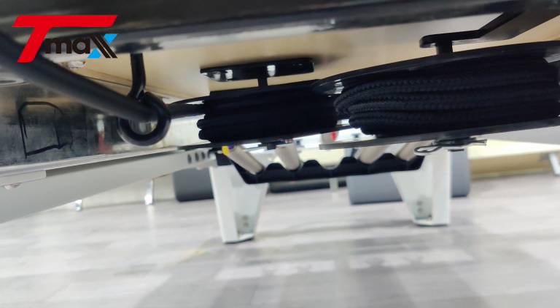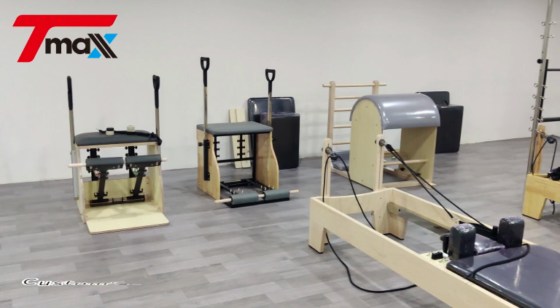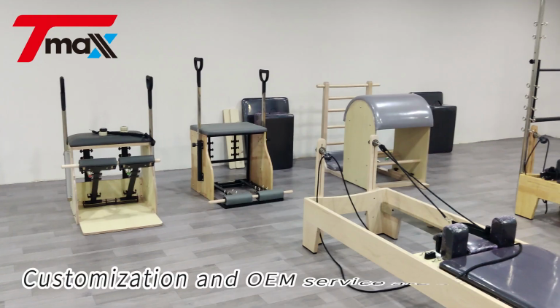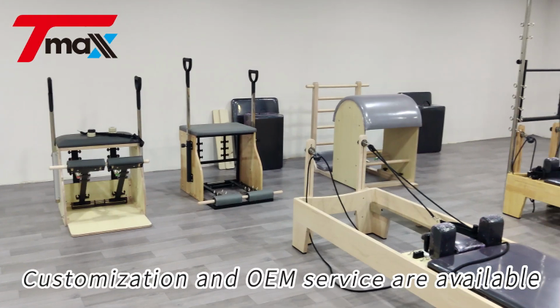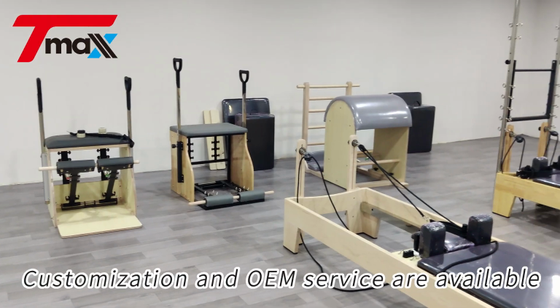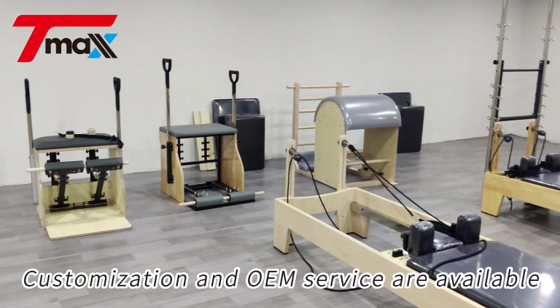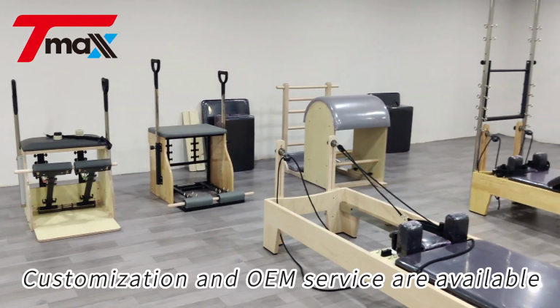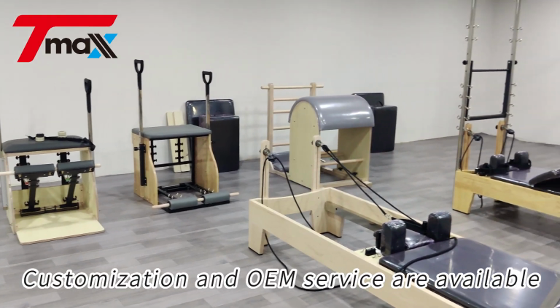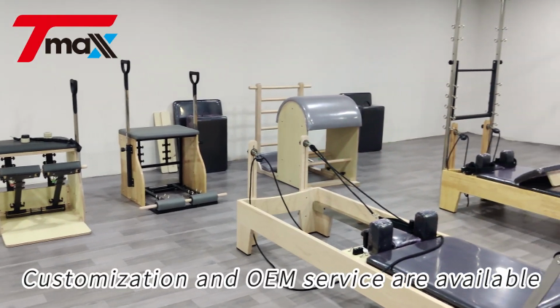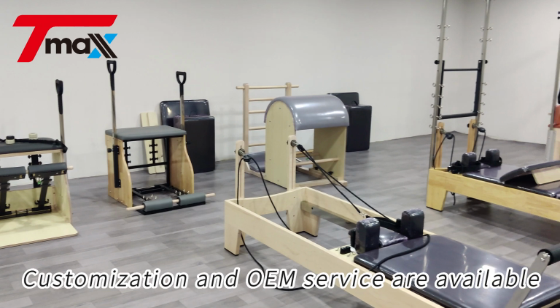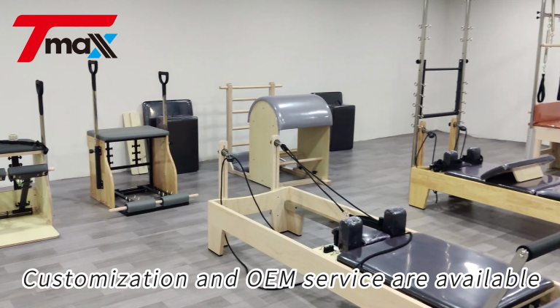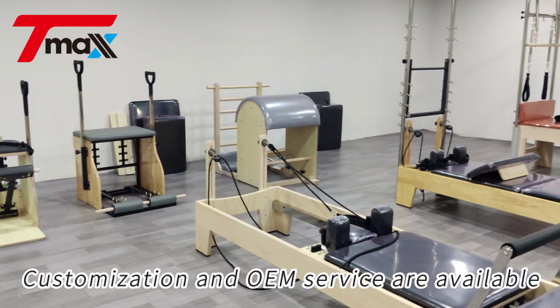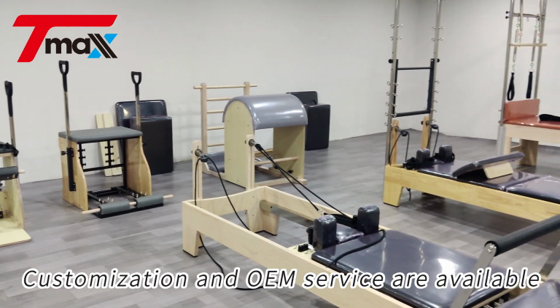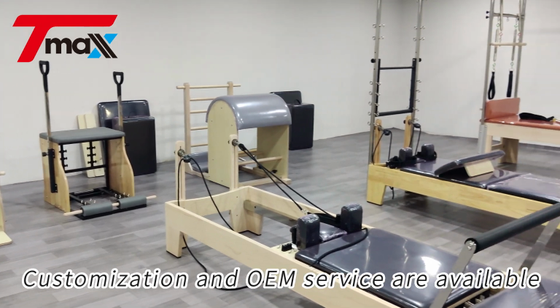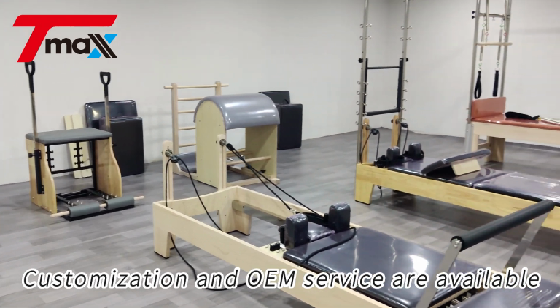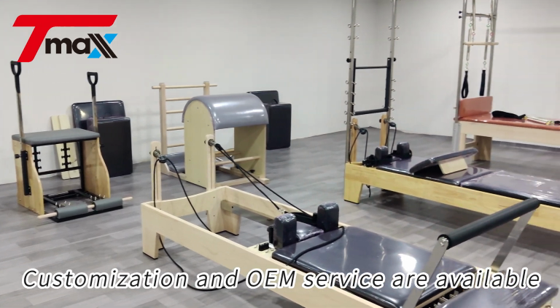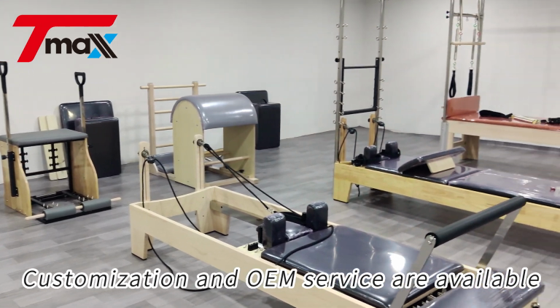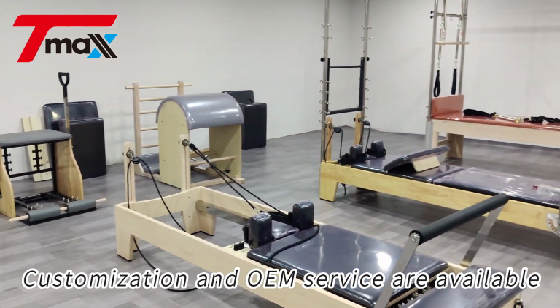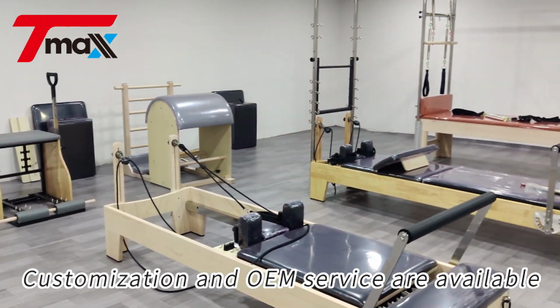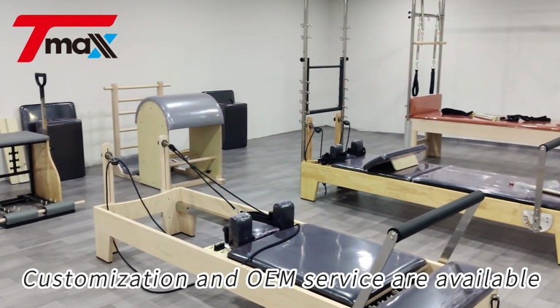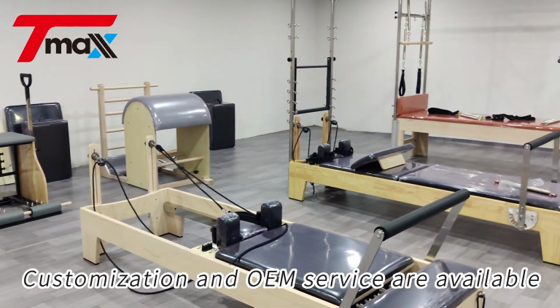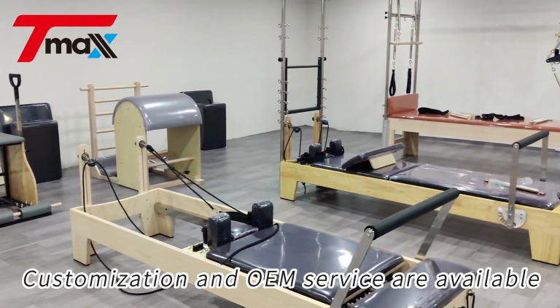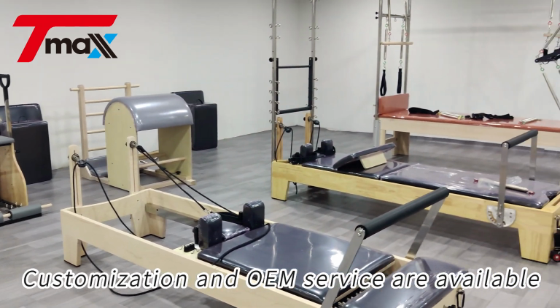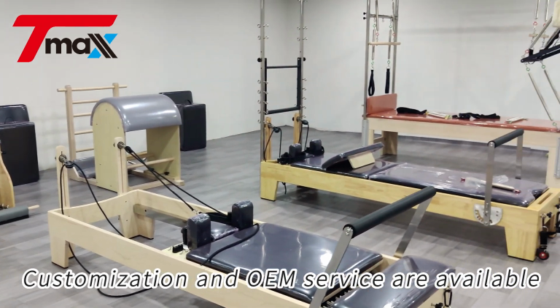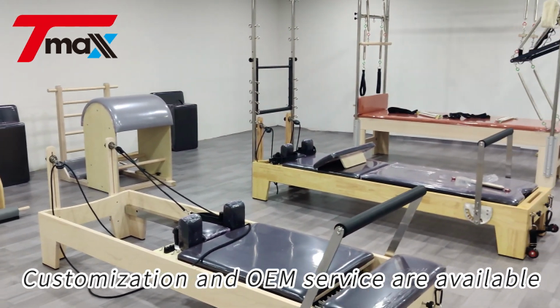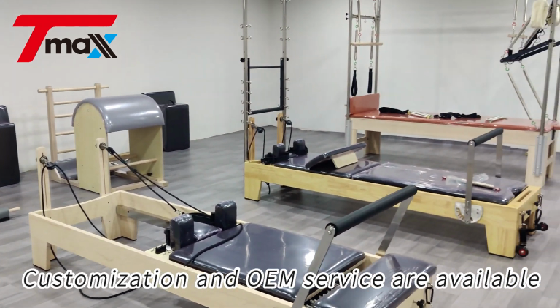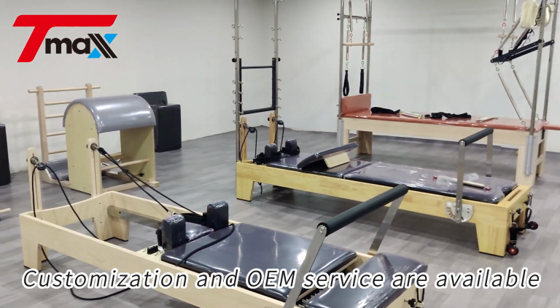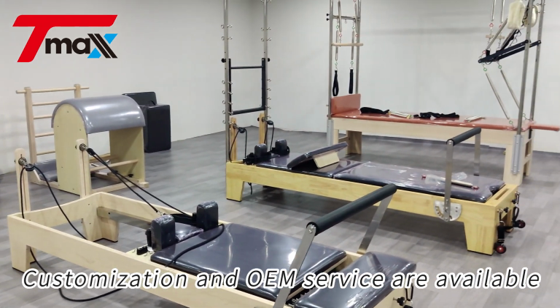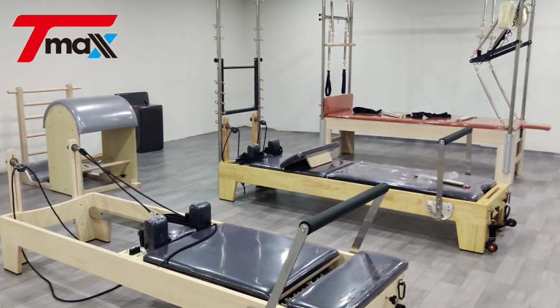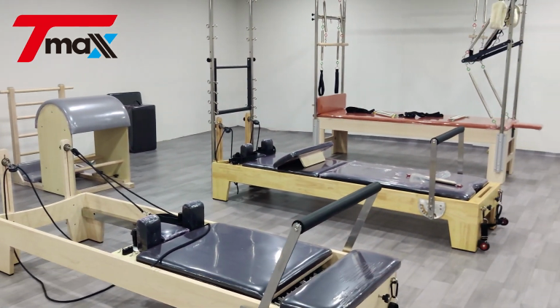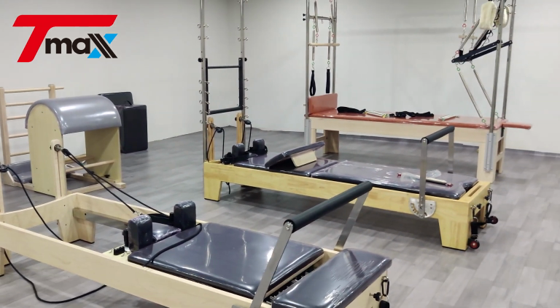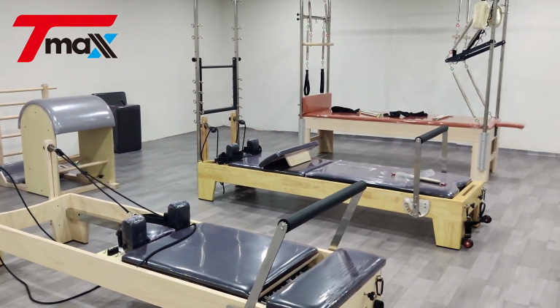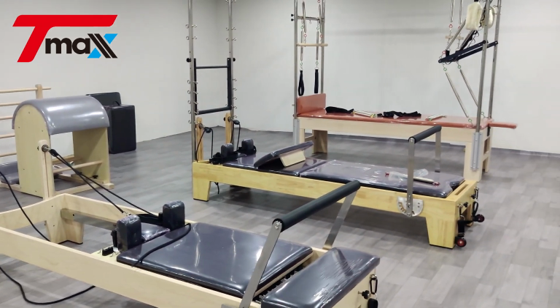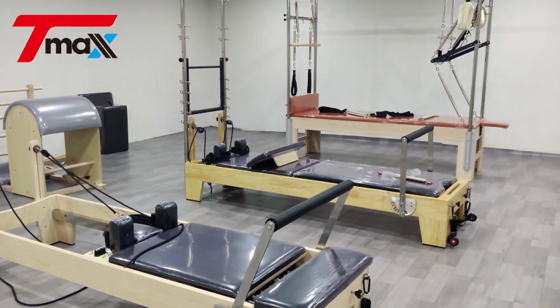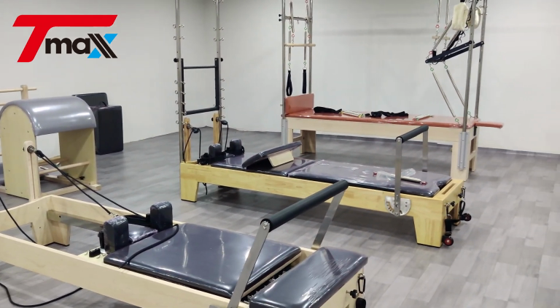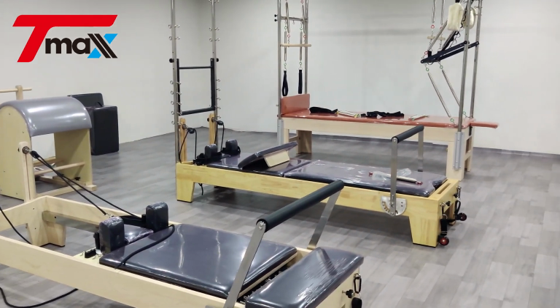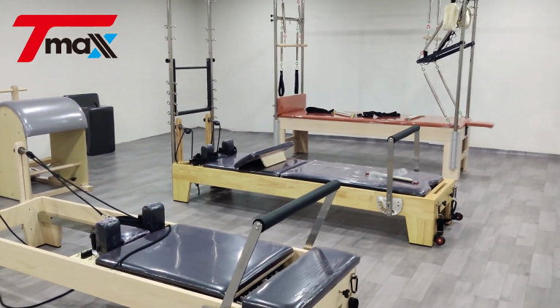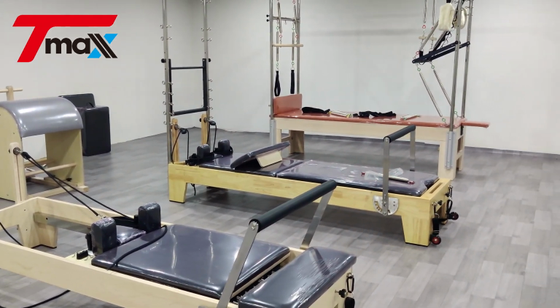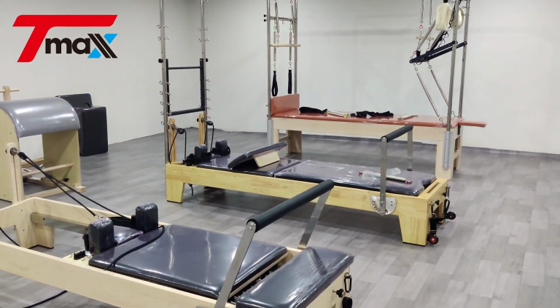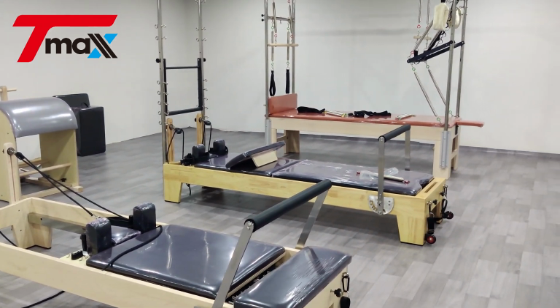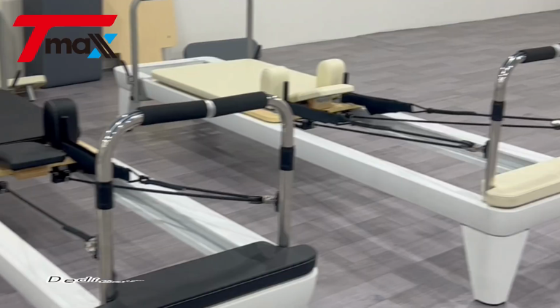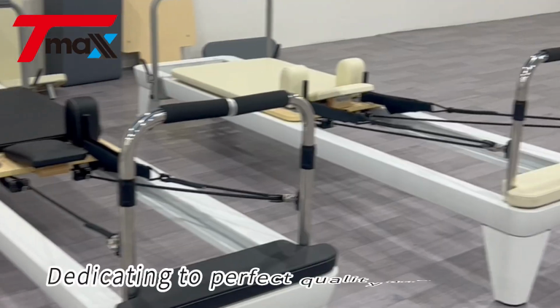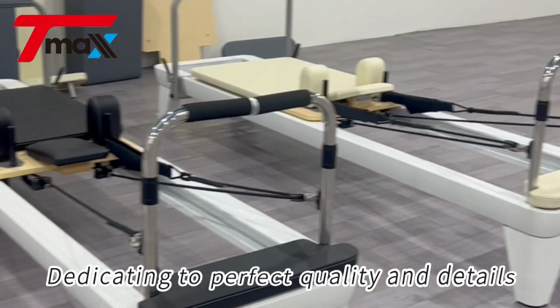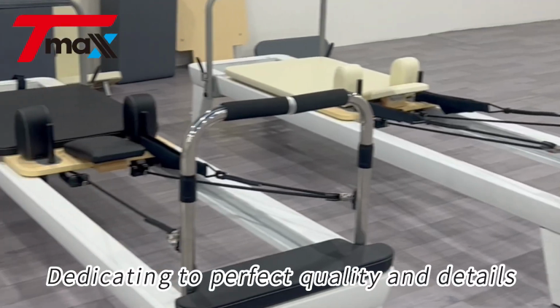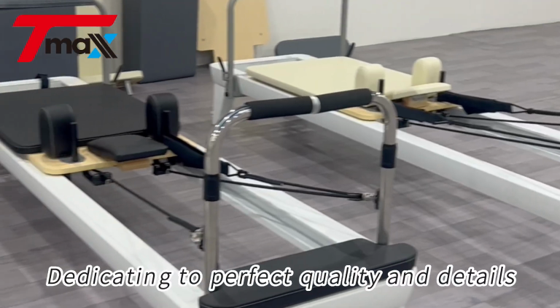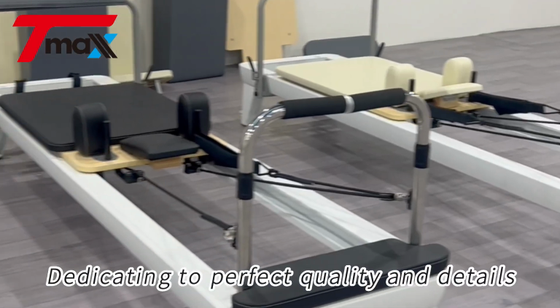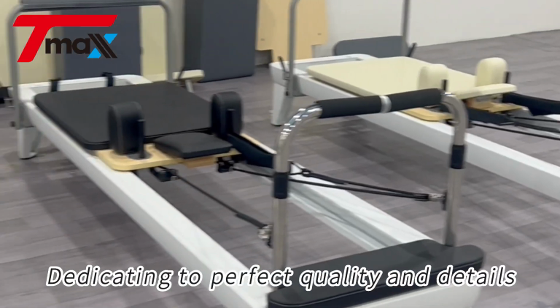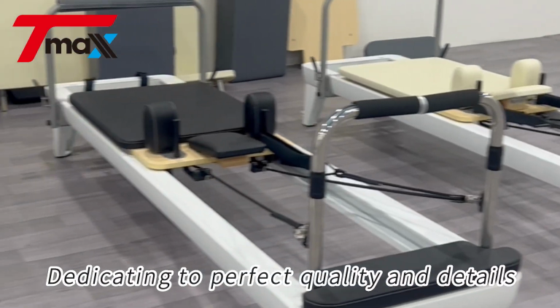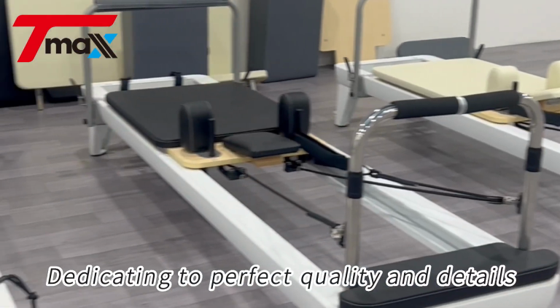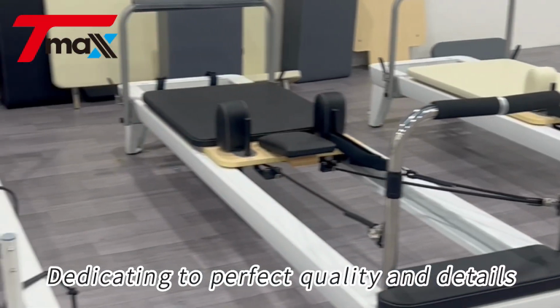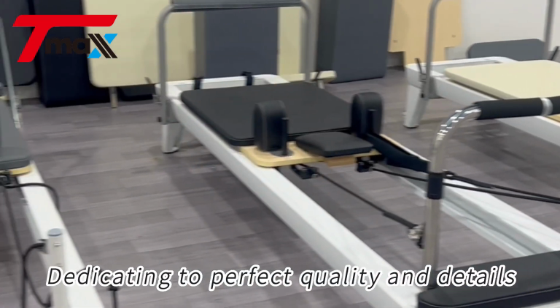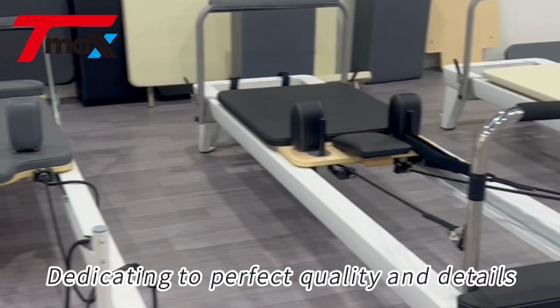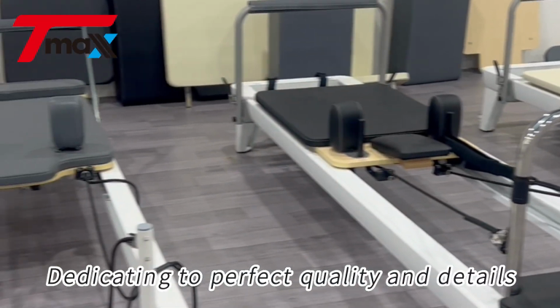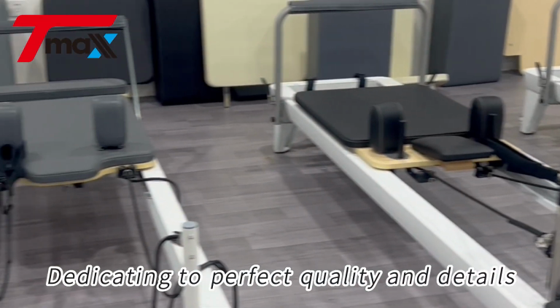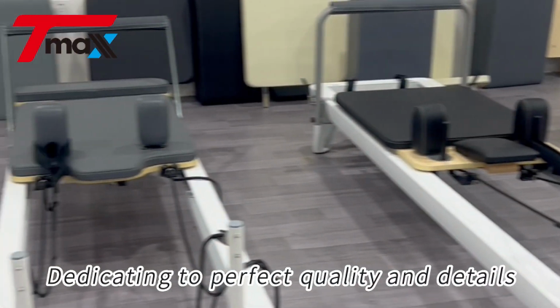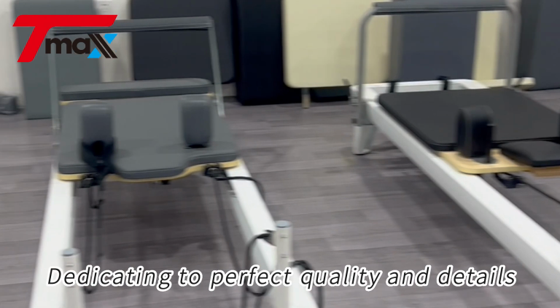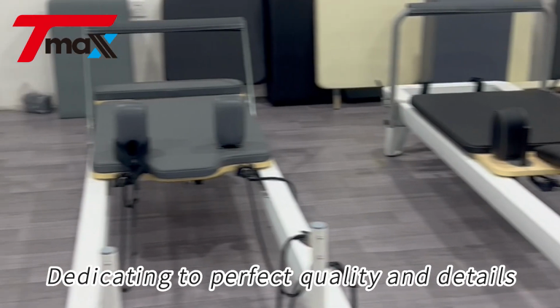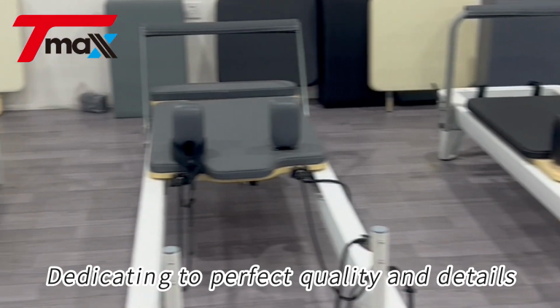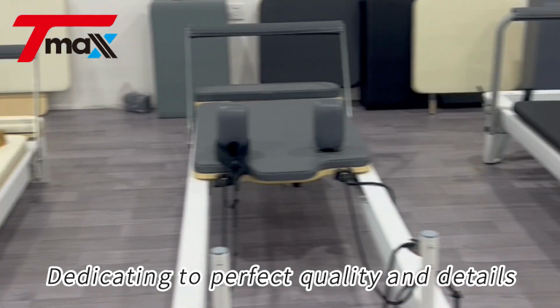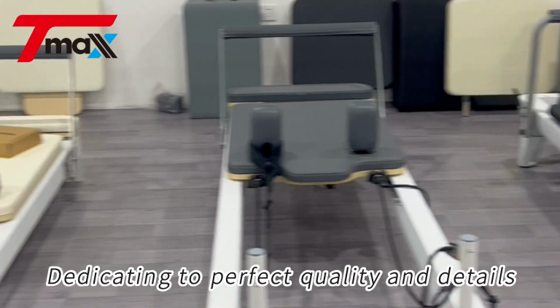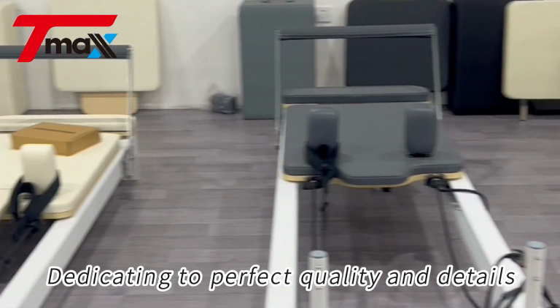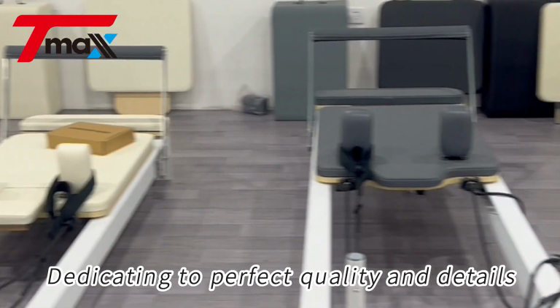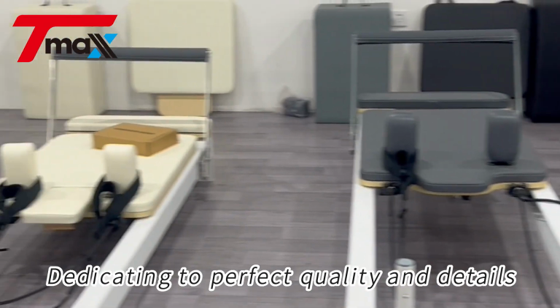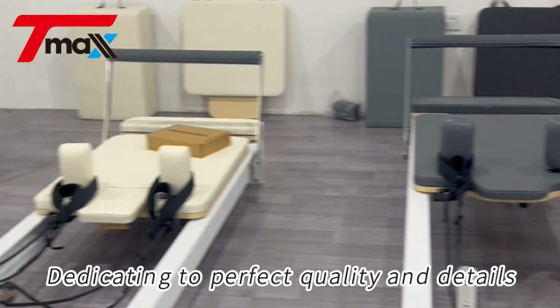Customization and OEM service are available. Dedicating to perfect quality and details.